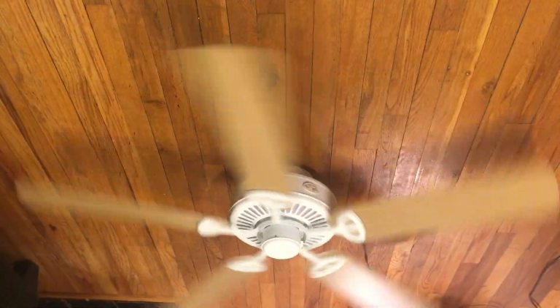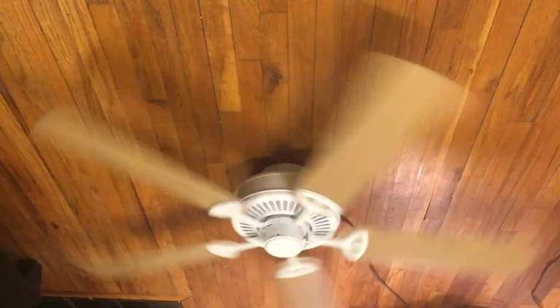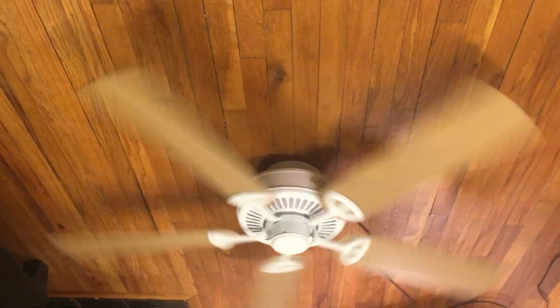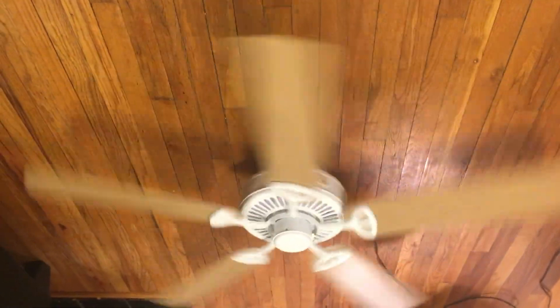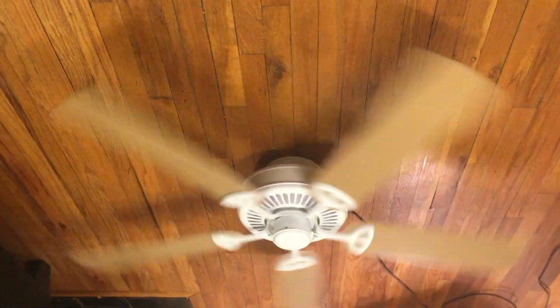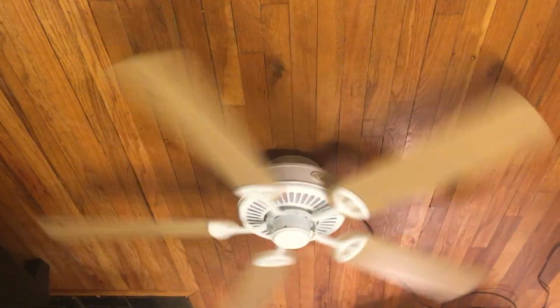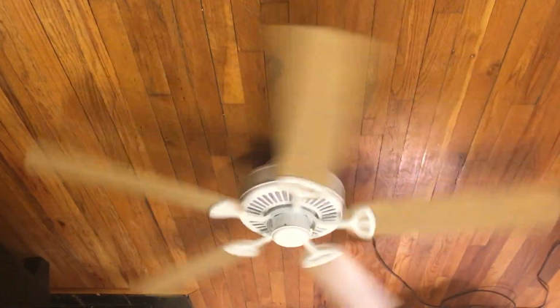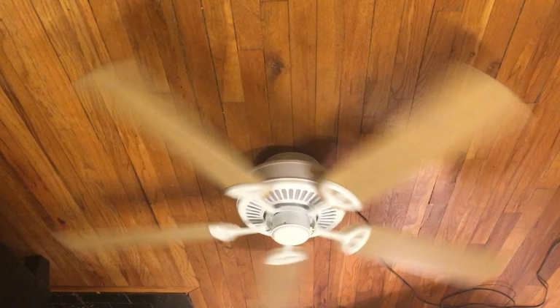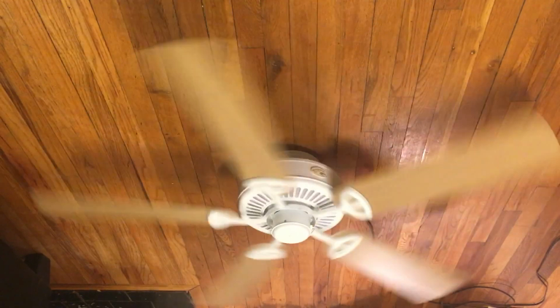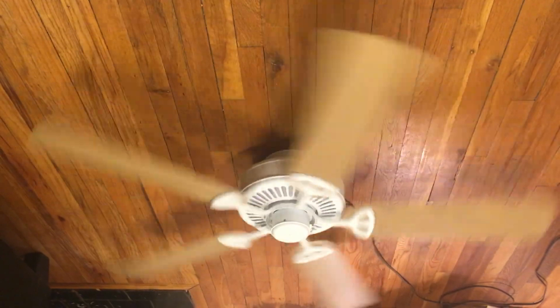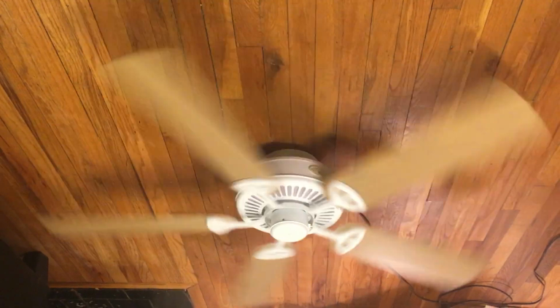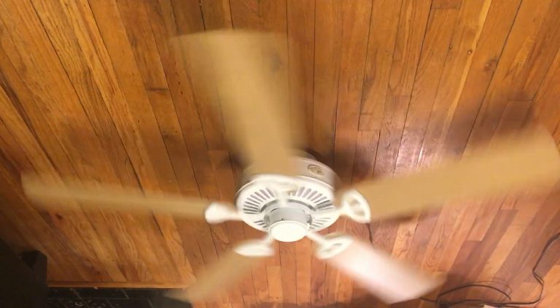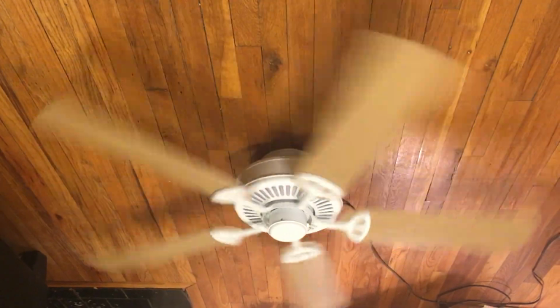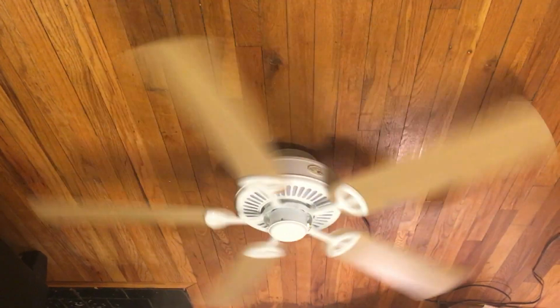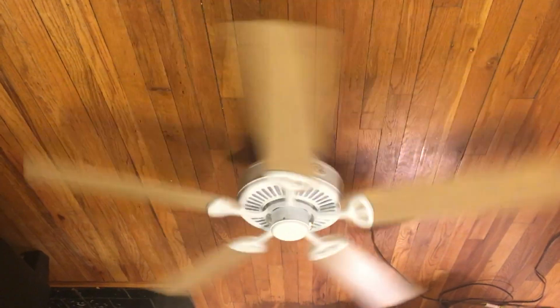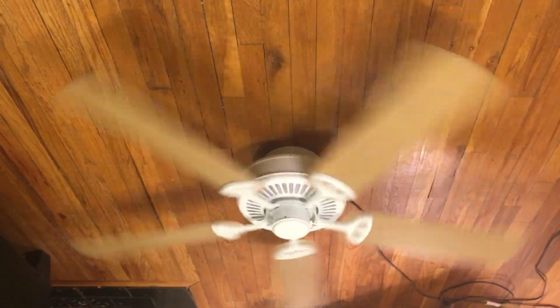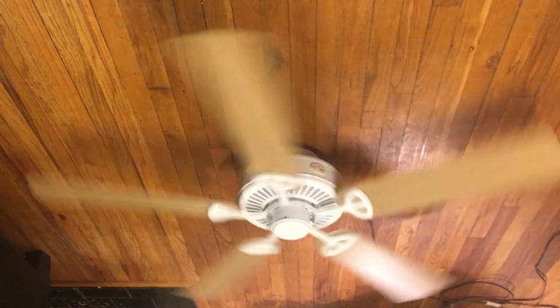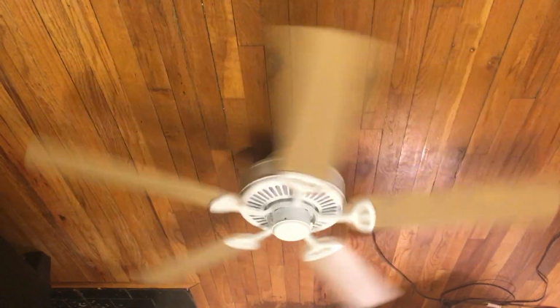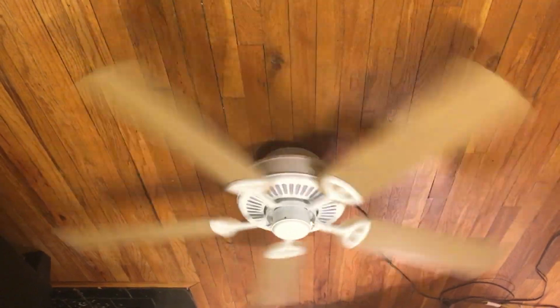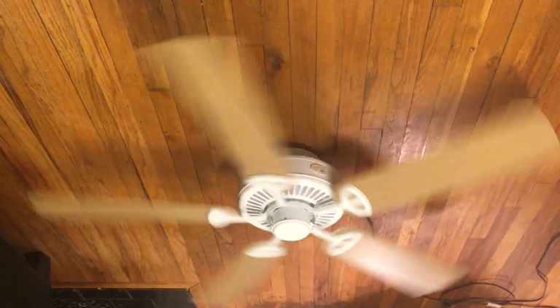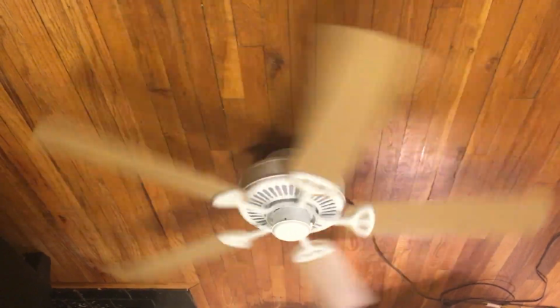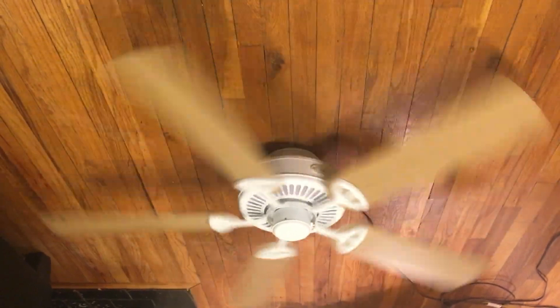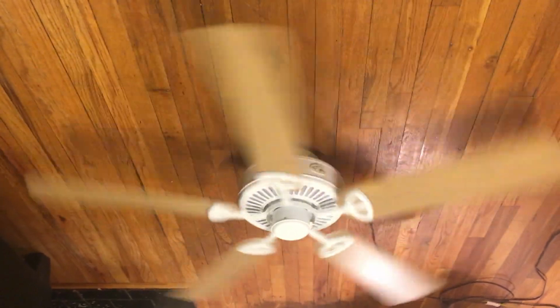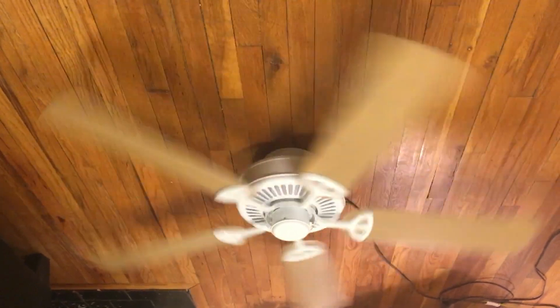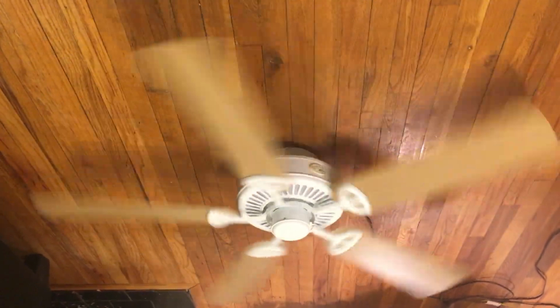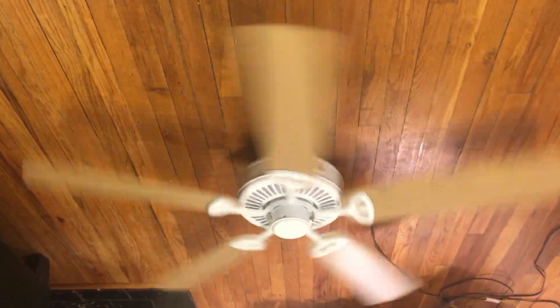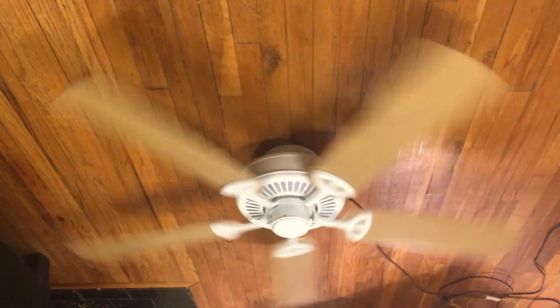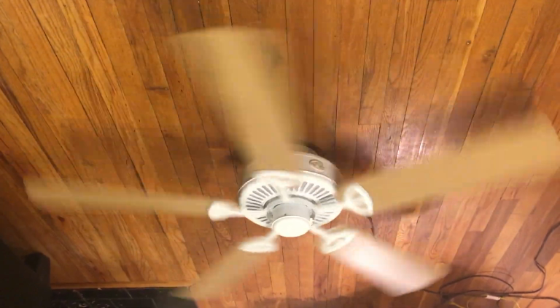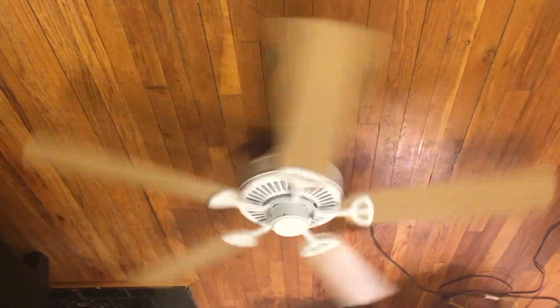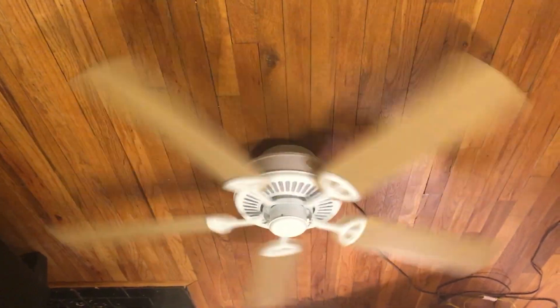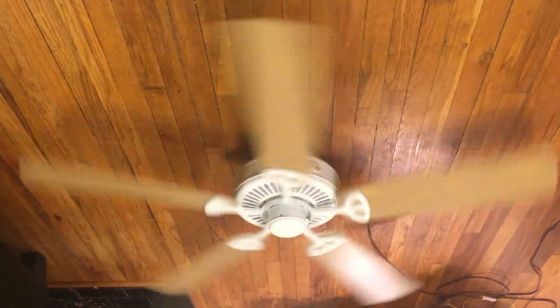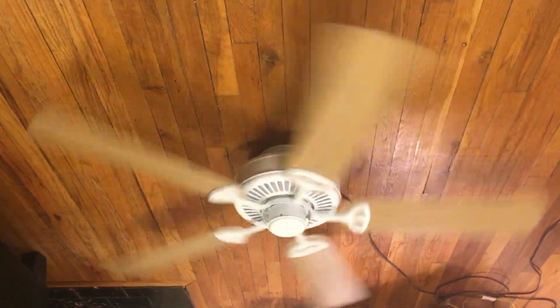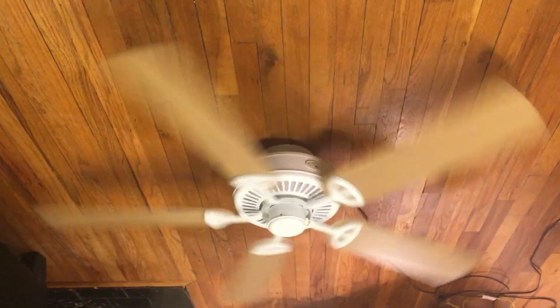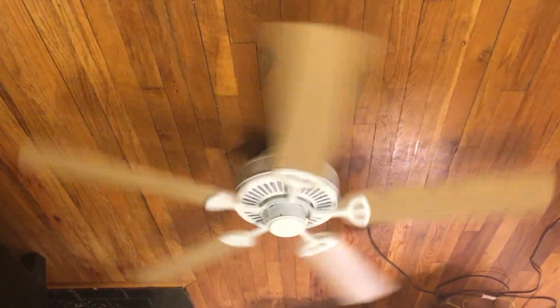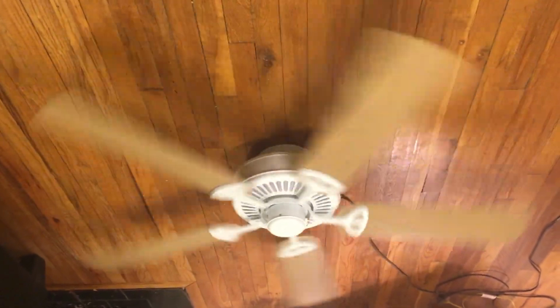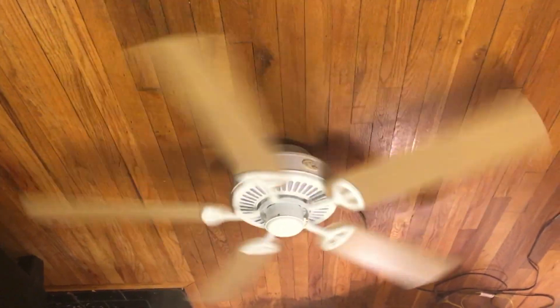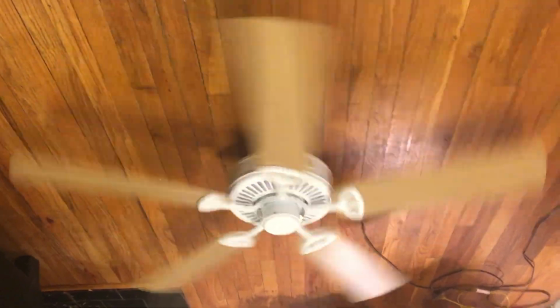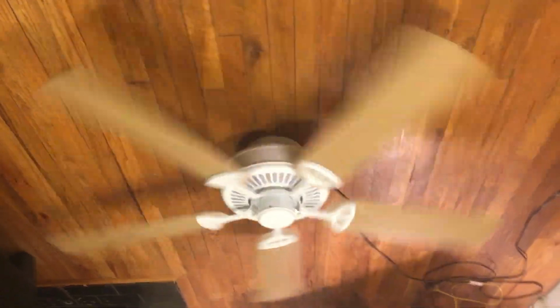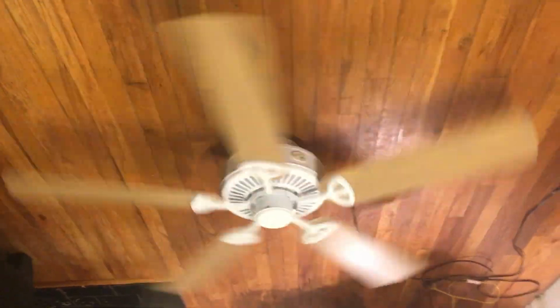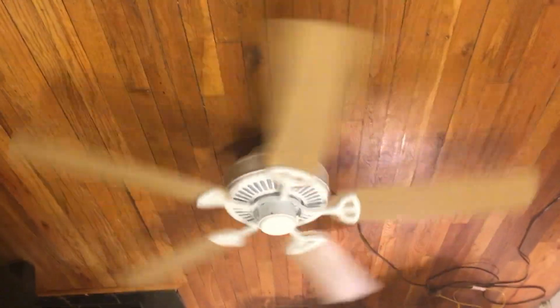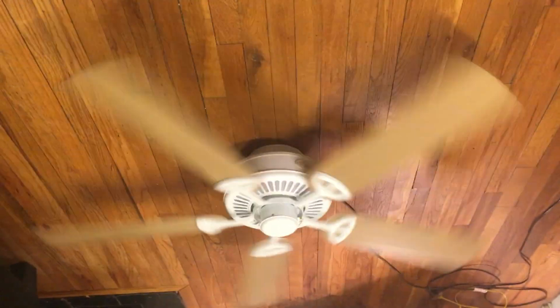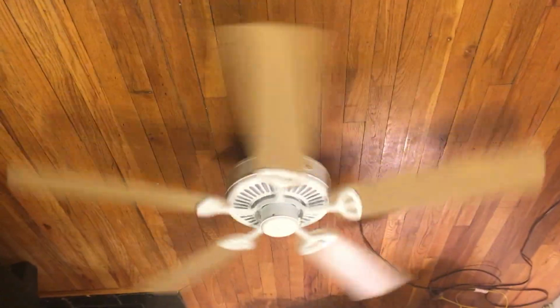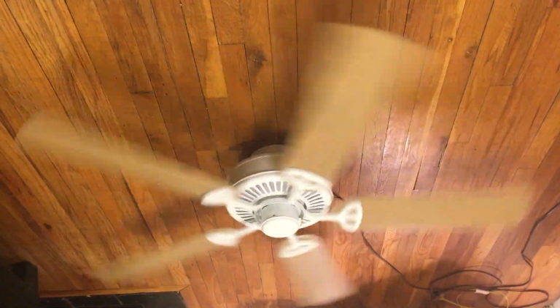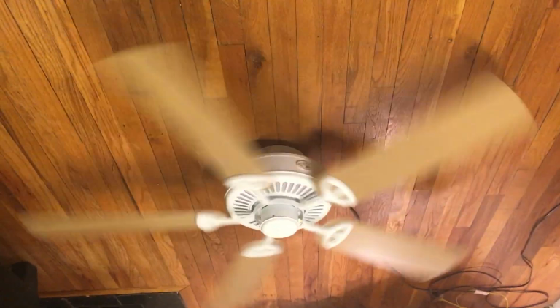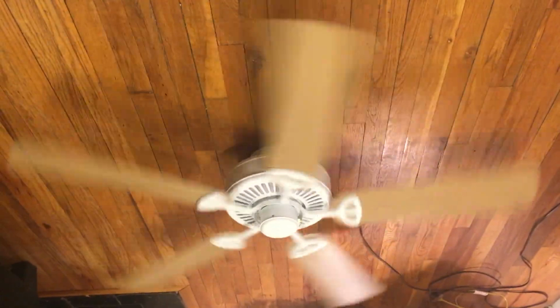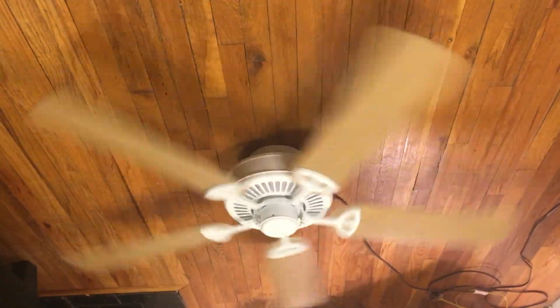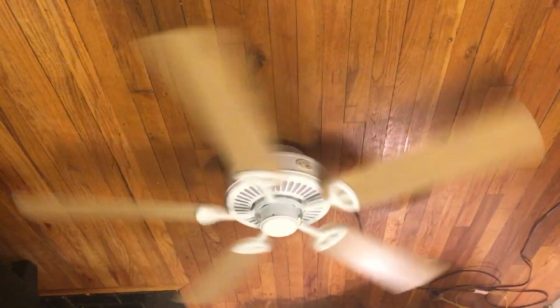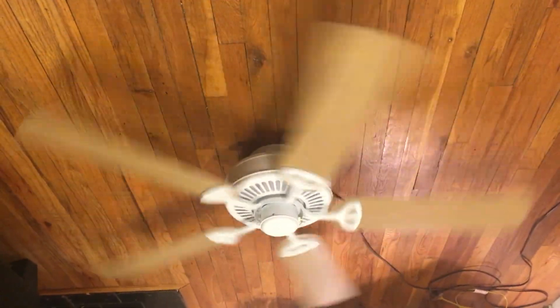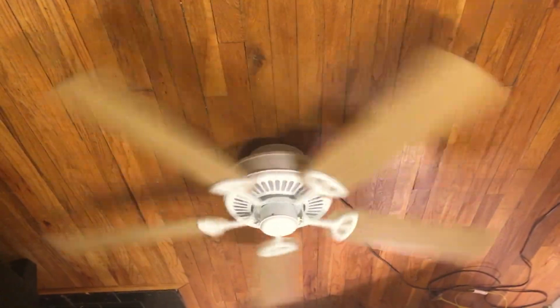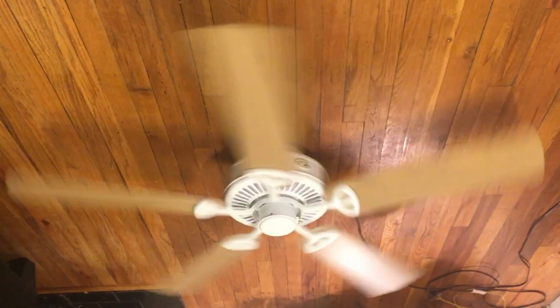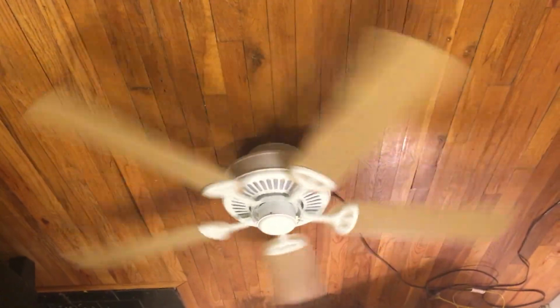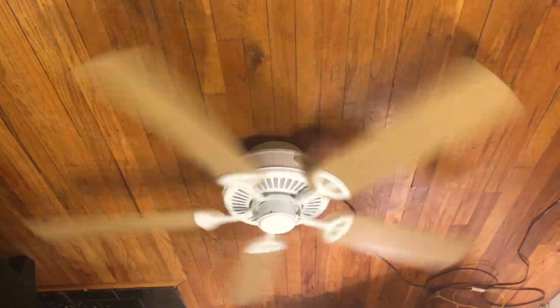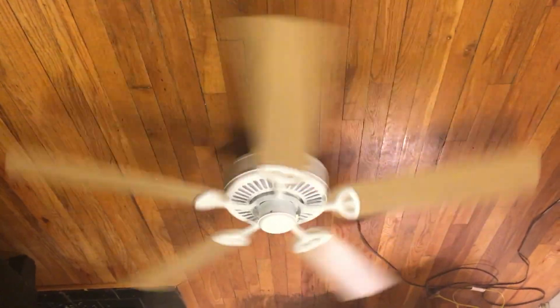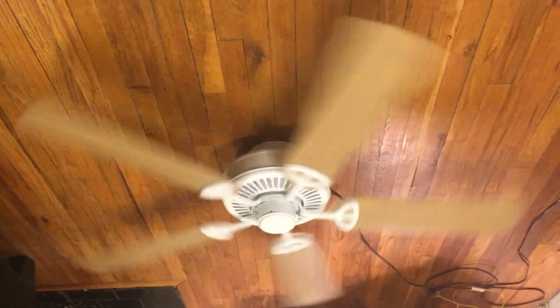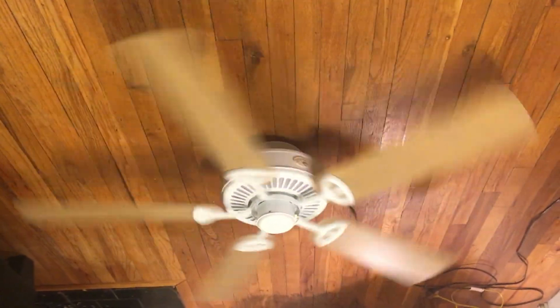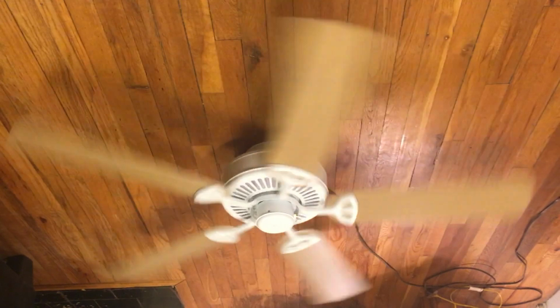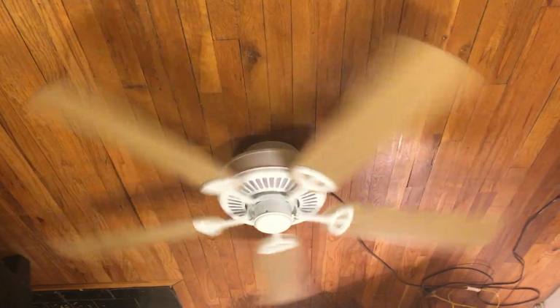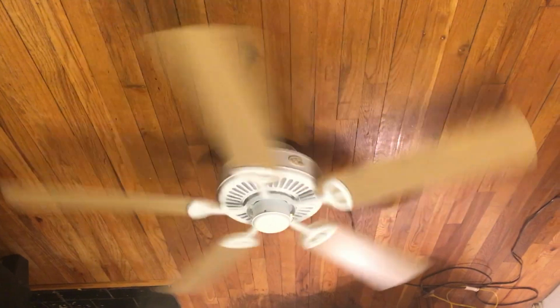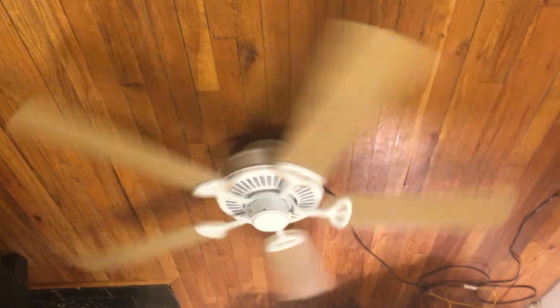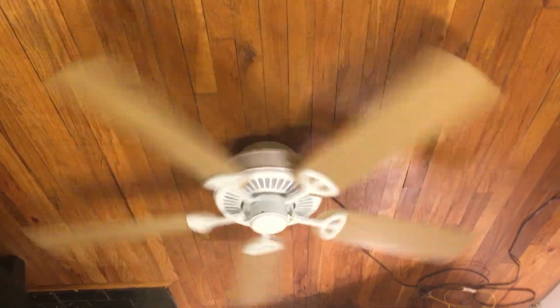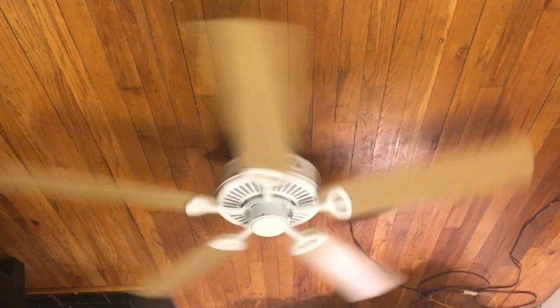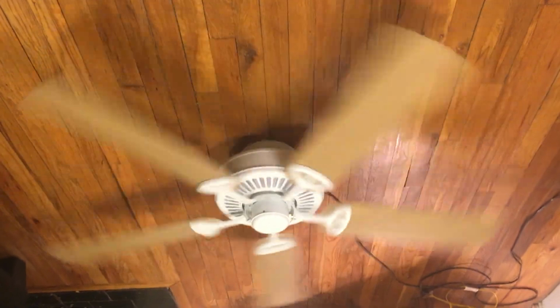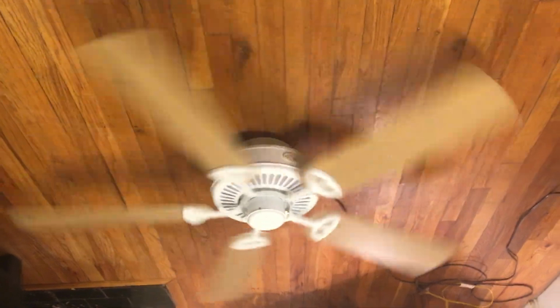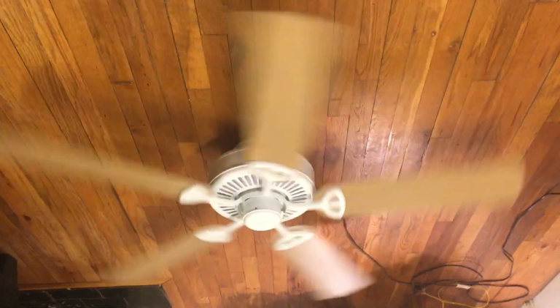I usually just compare fans as a fan in general — if they do the job, if they move air, etc. A lot of people compare them to Casablanca, the top-notch fans.